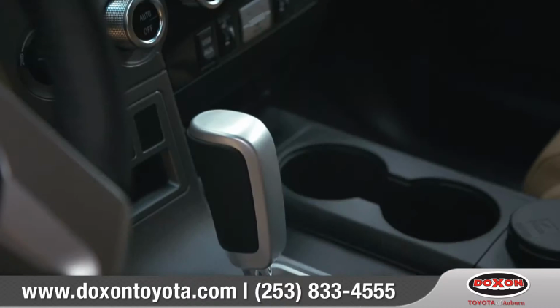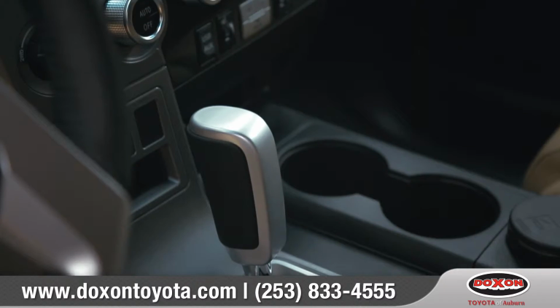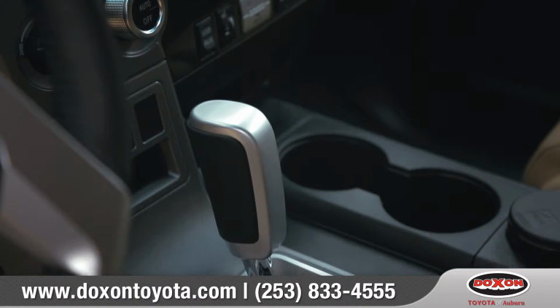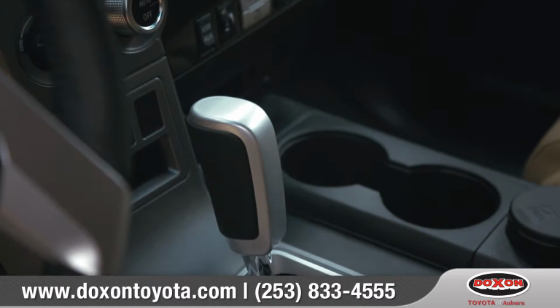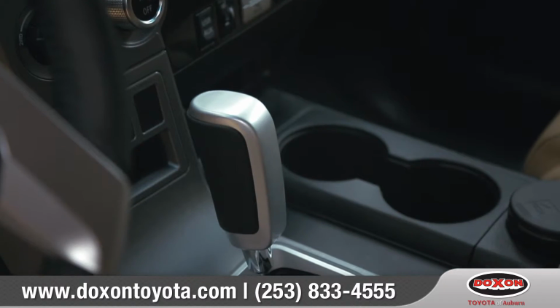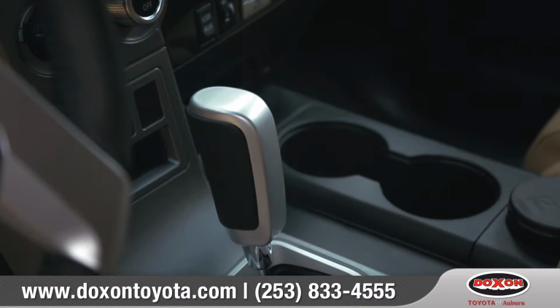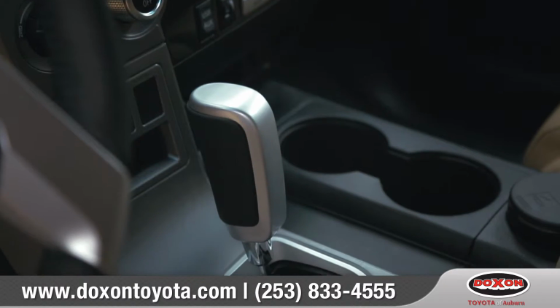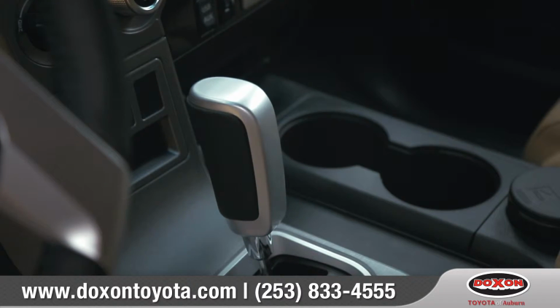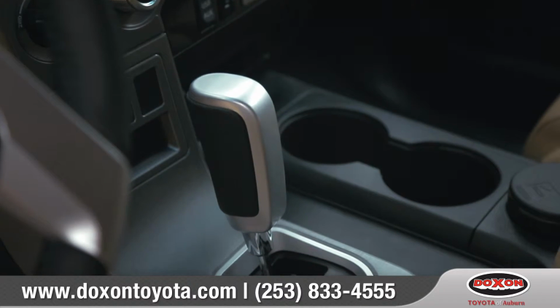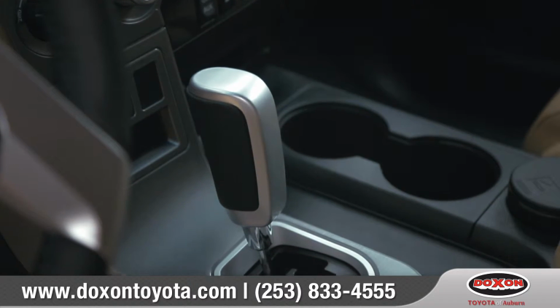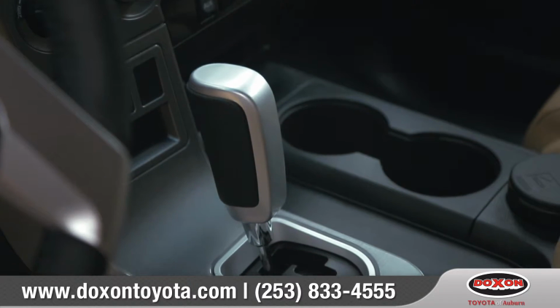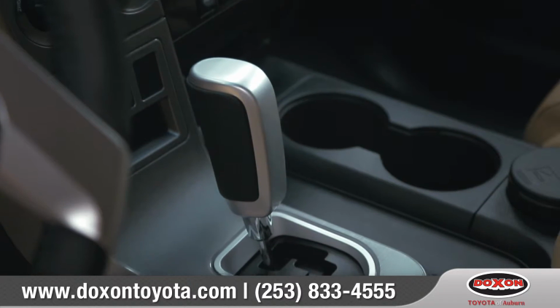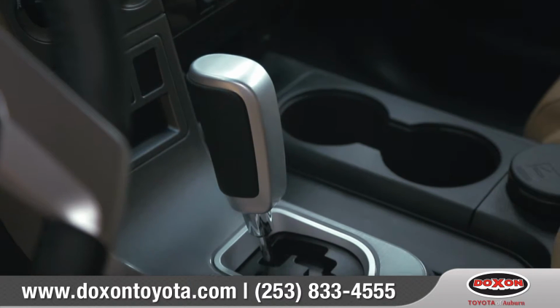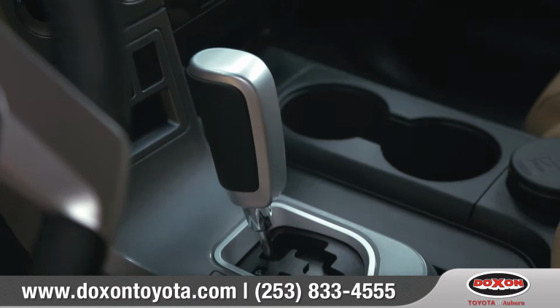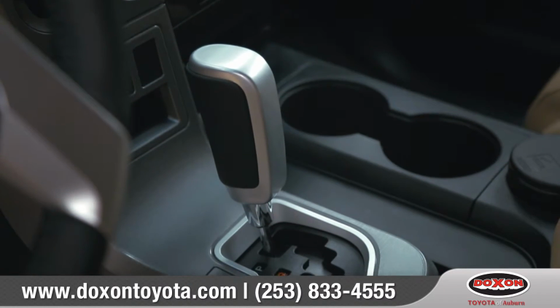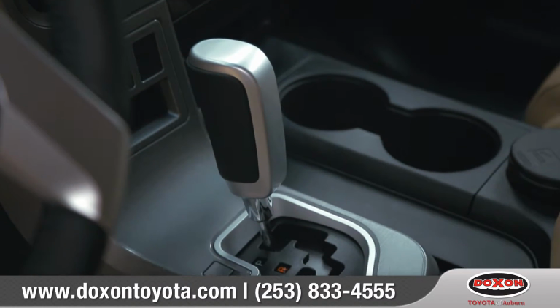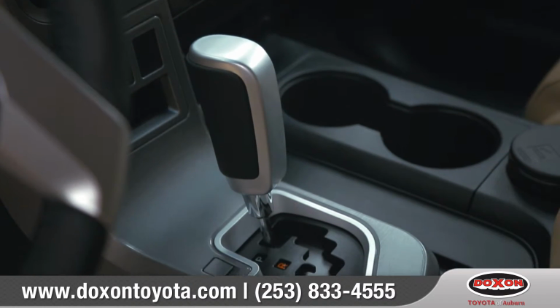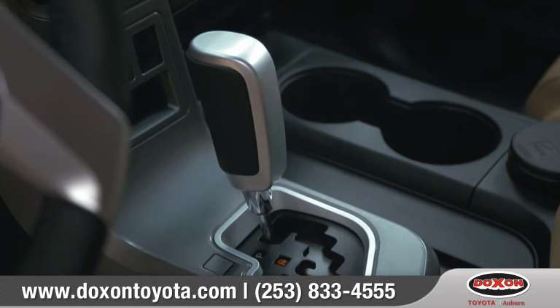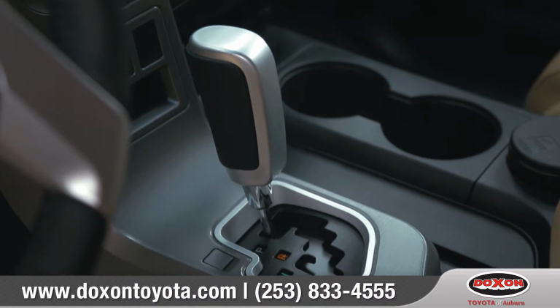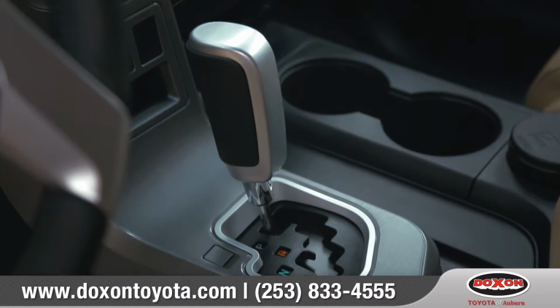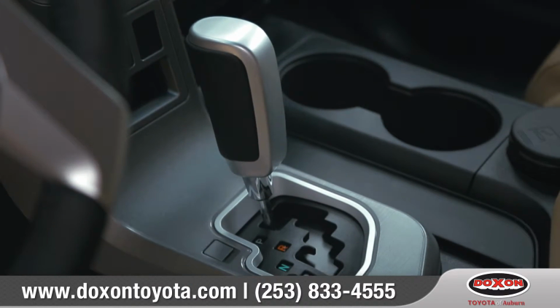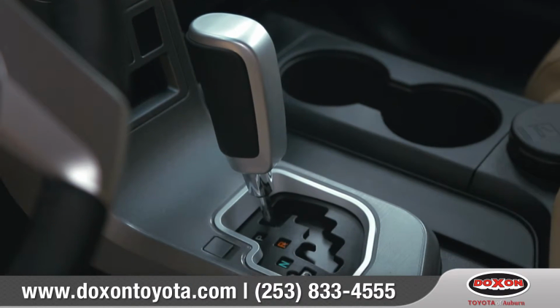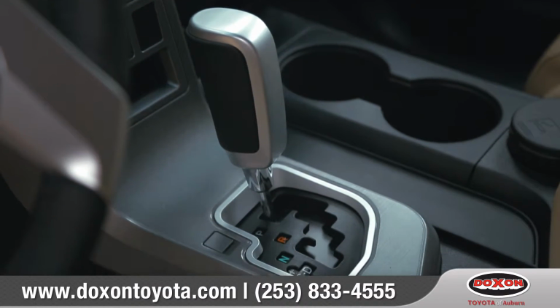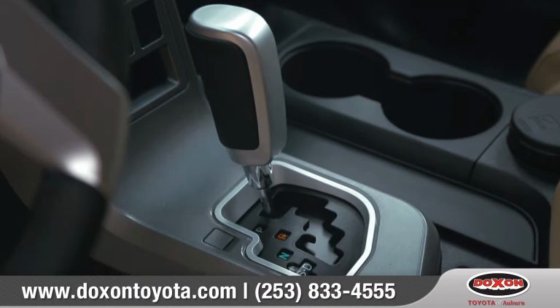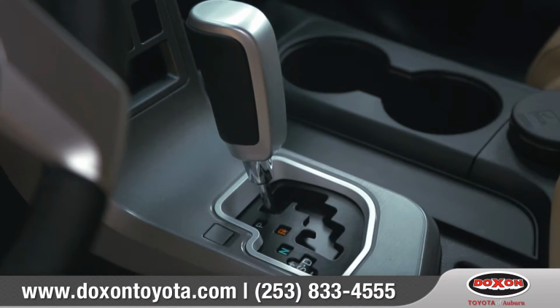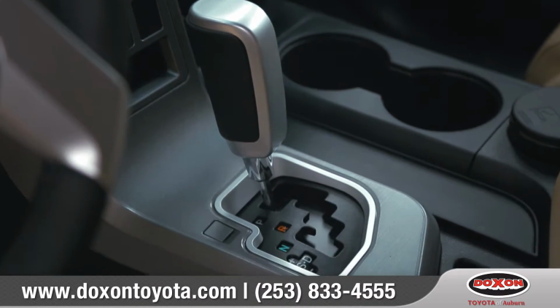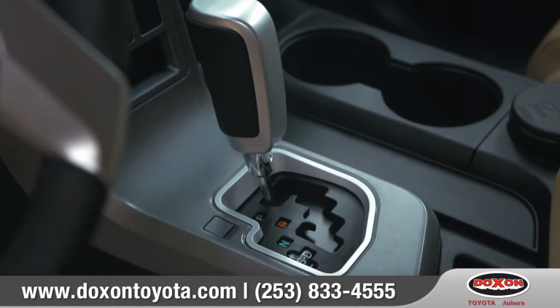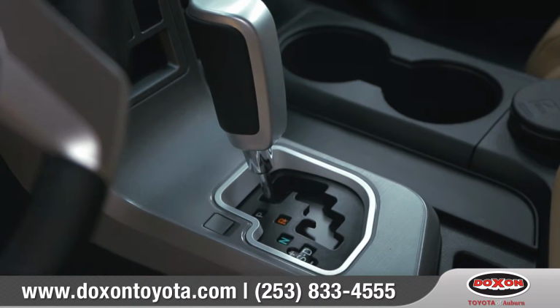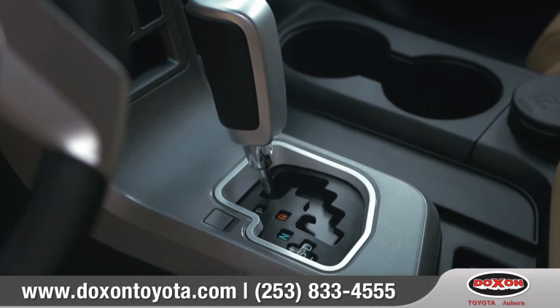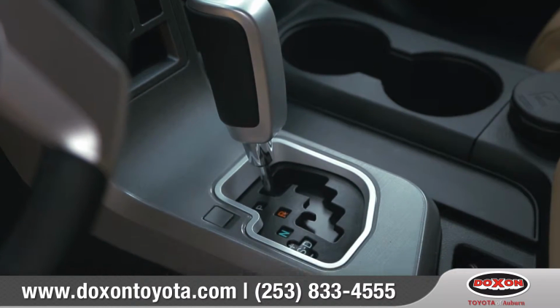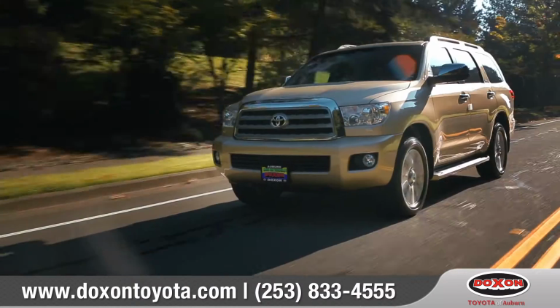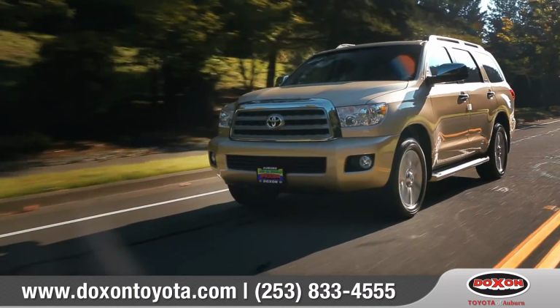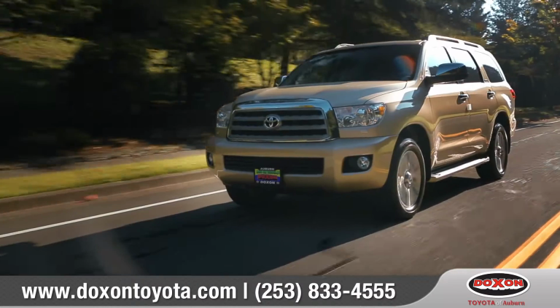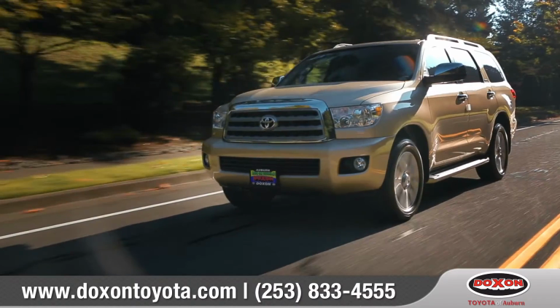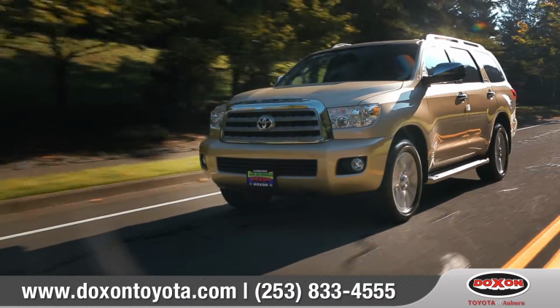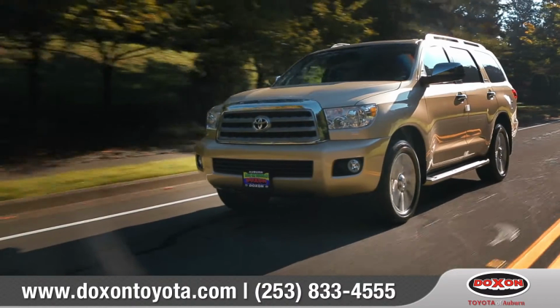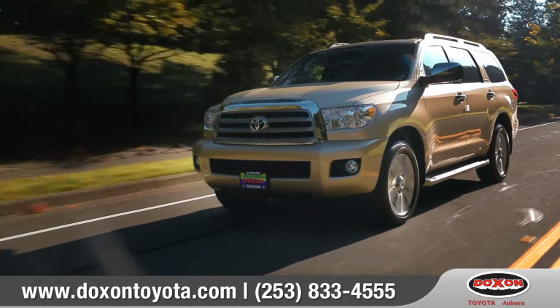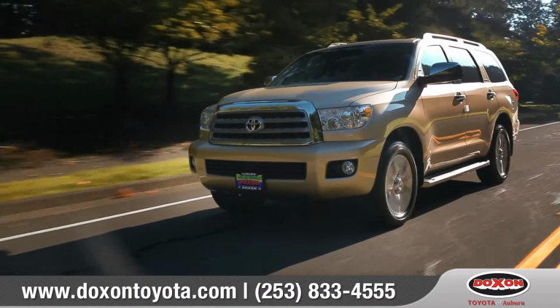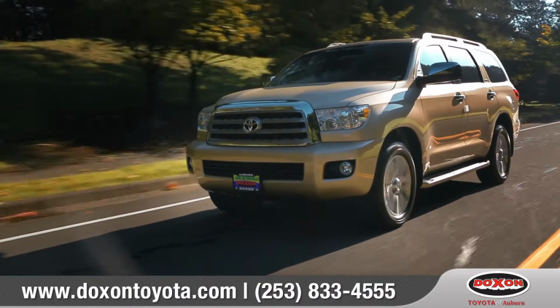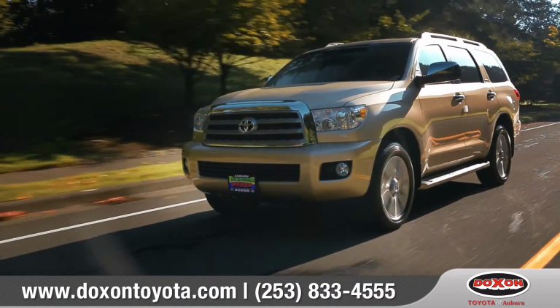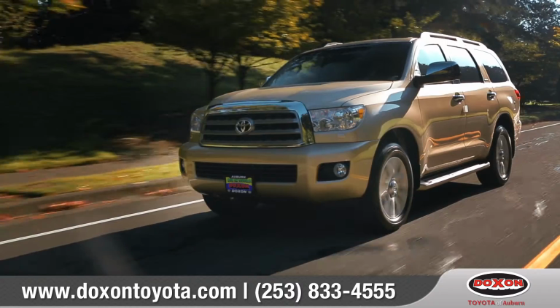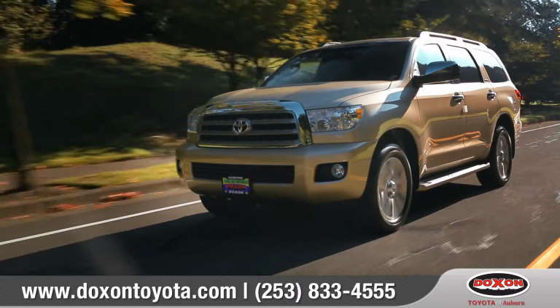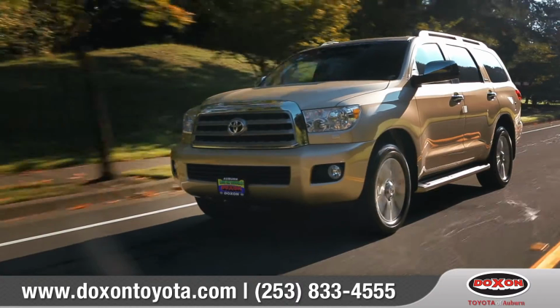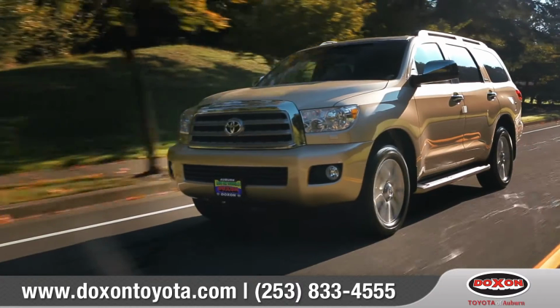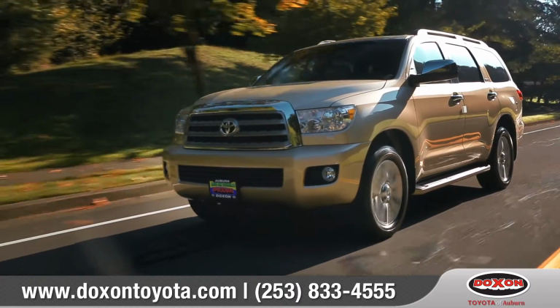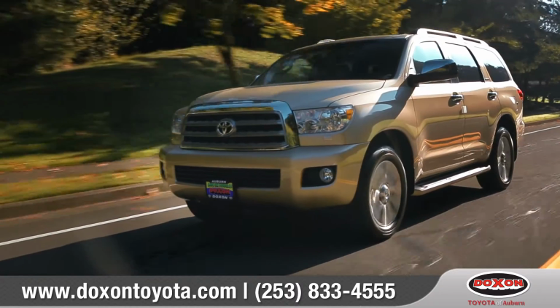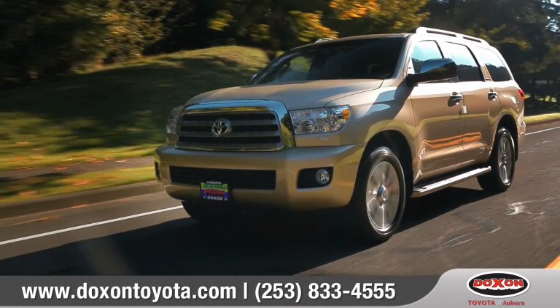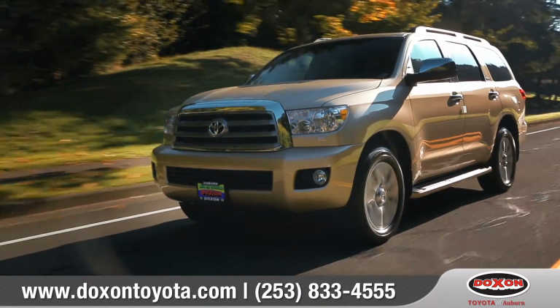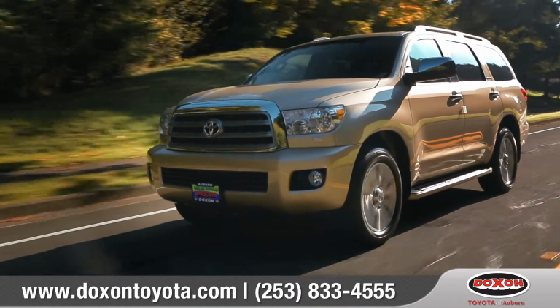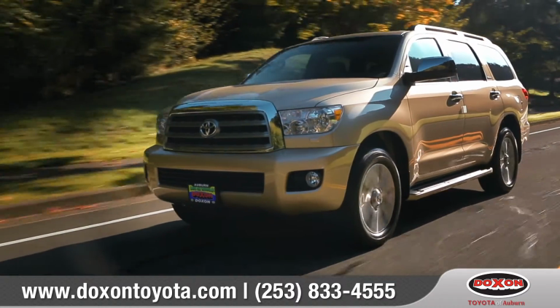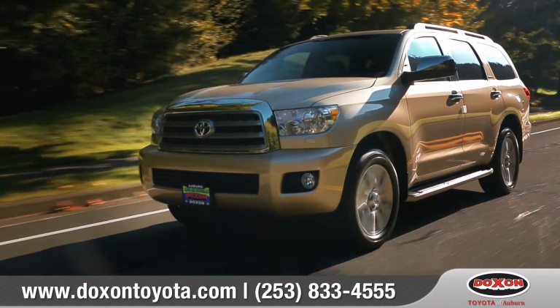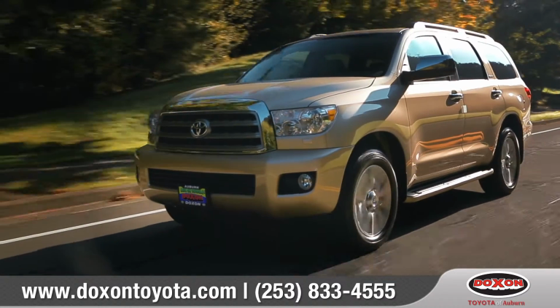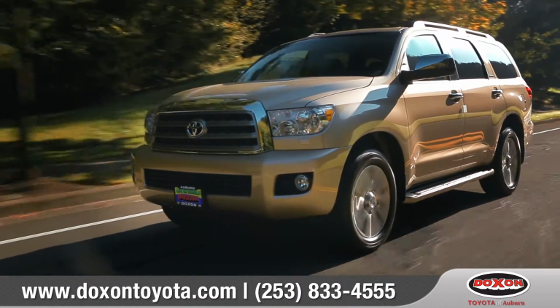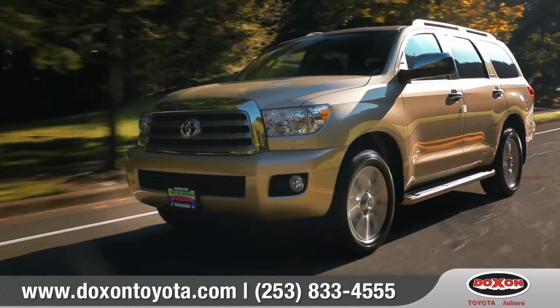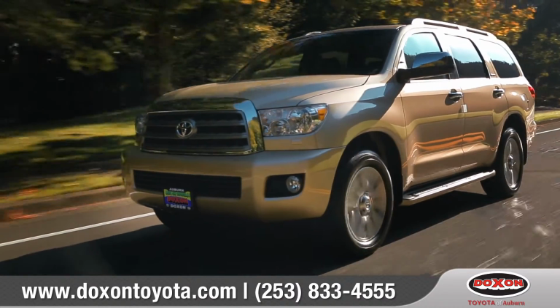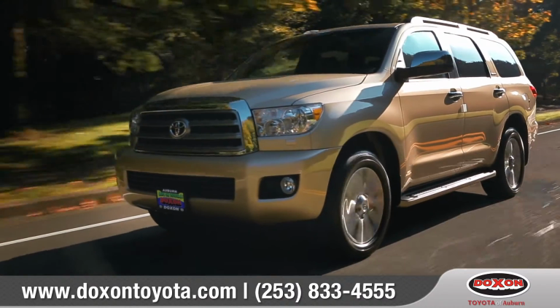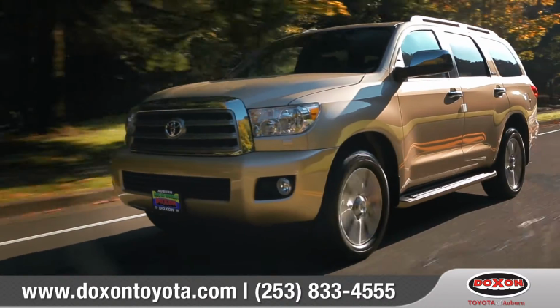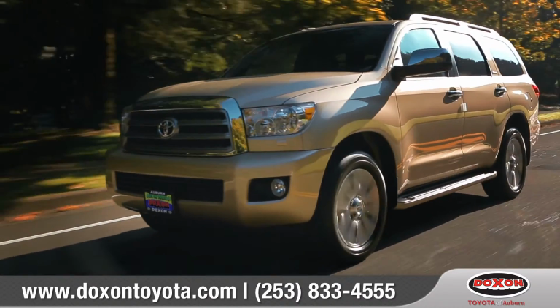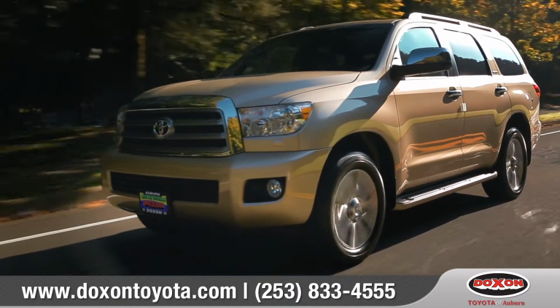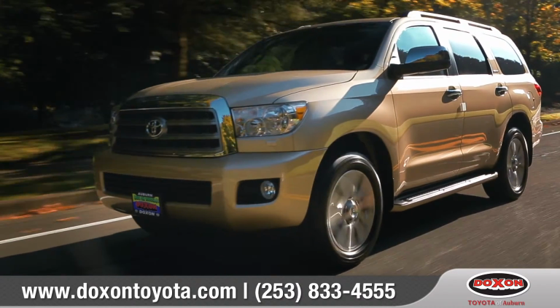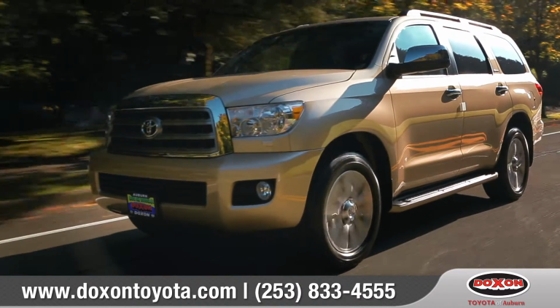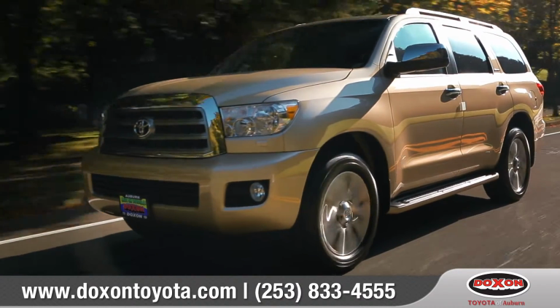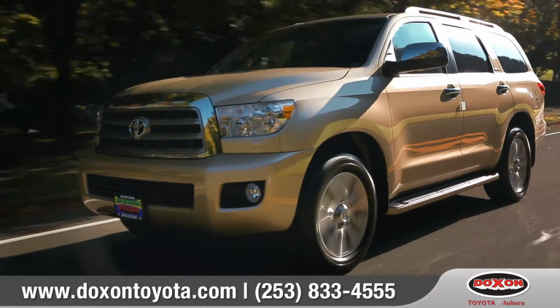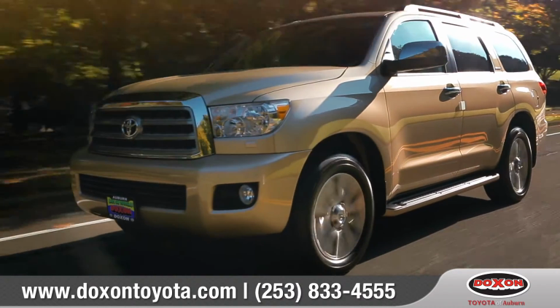Mated to a six-speed automatic transmission, you'll have all the power you need to get exactly where you want to be.